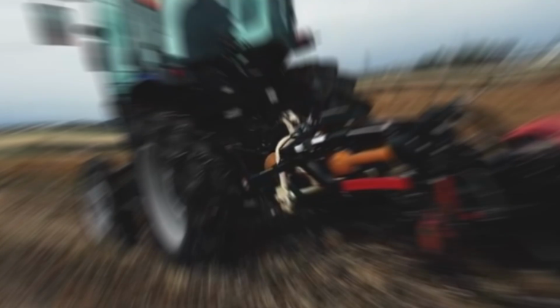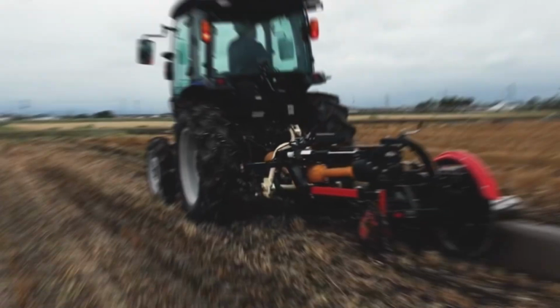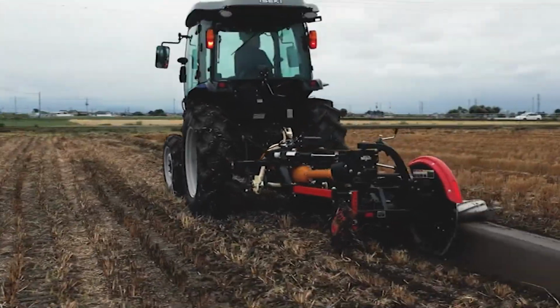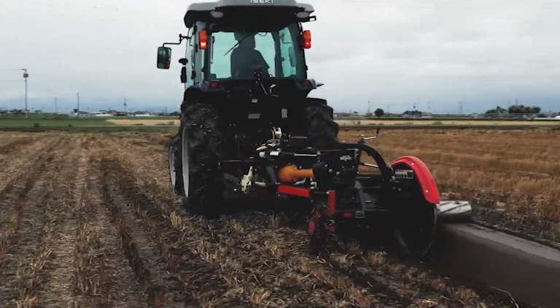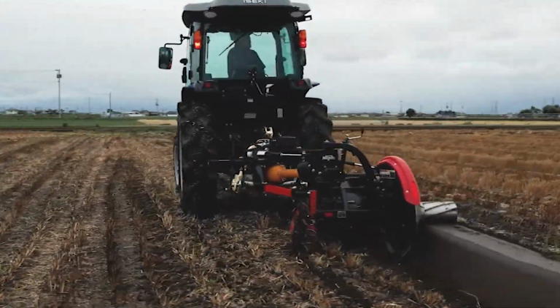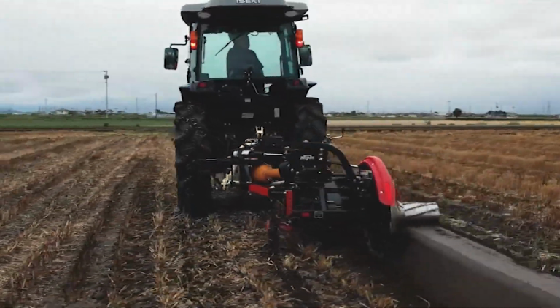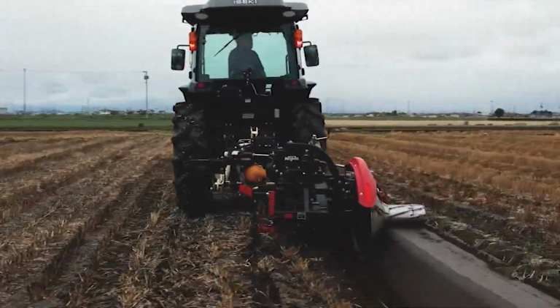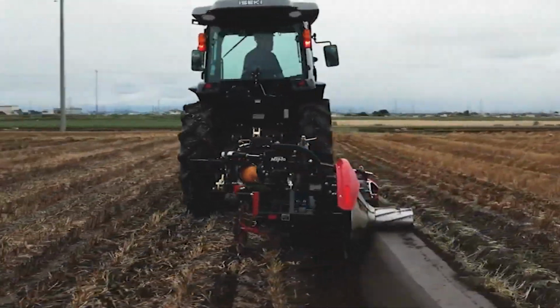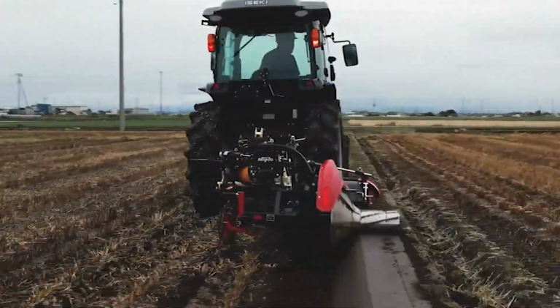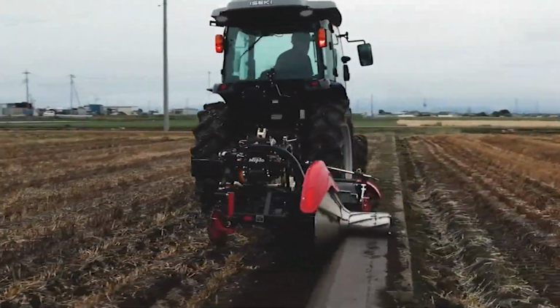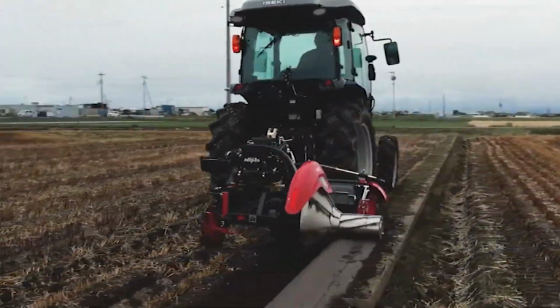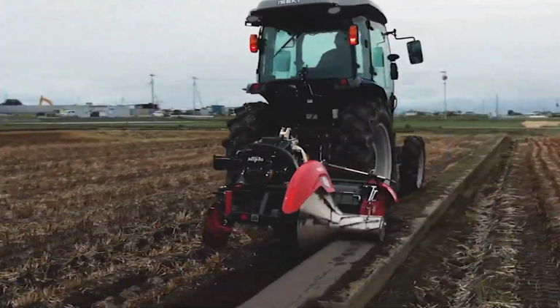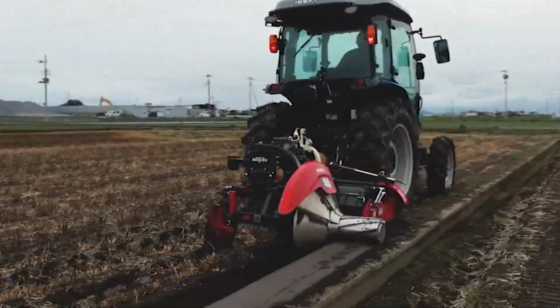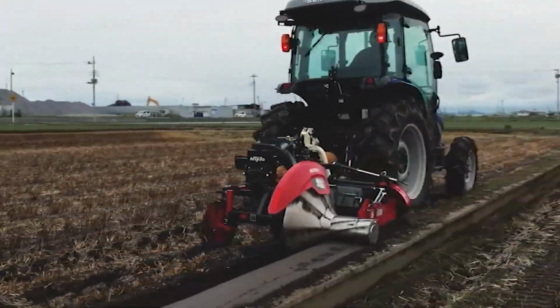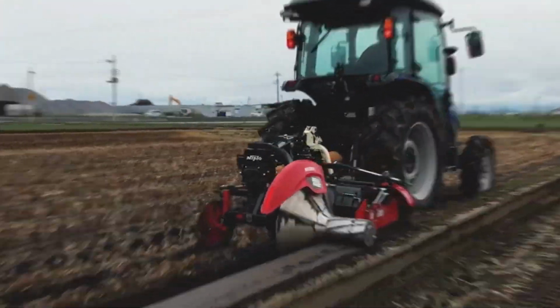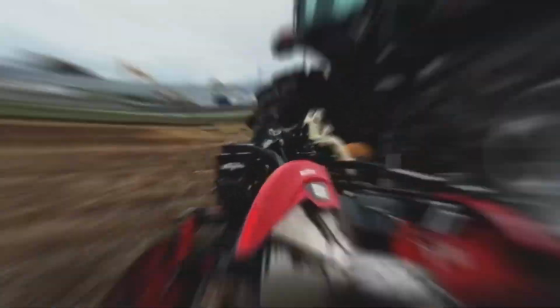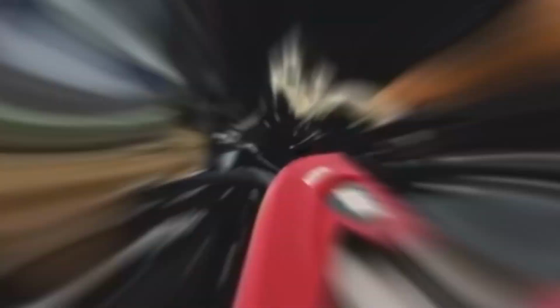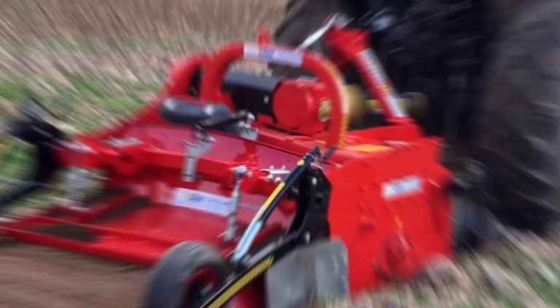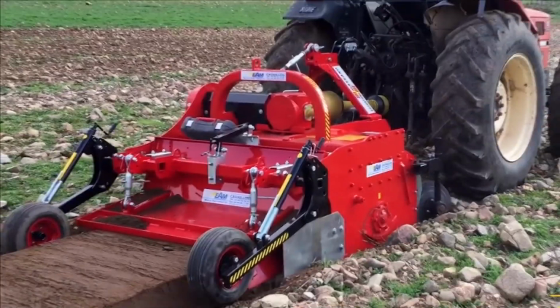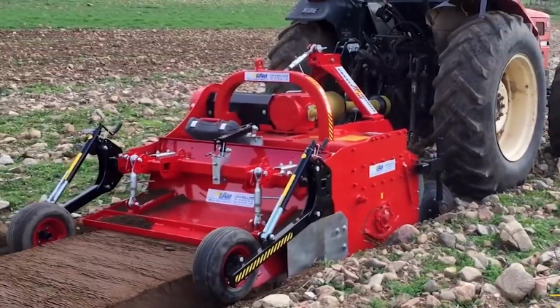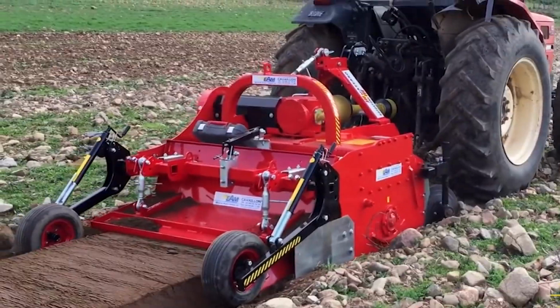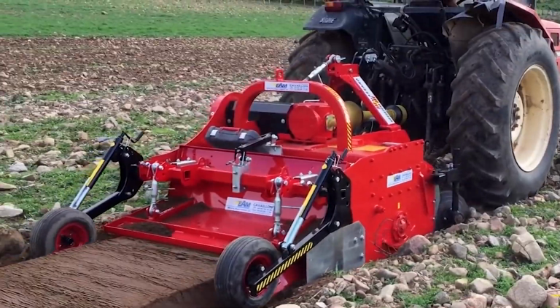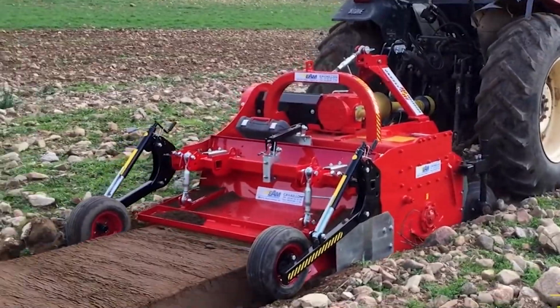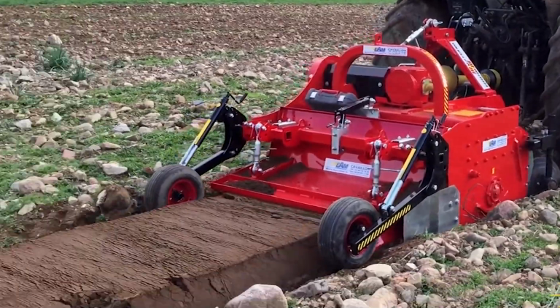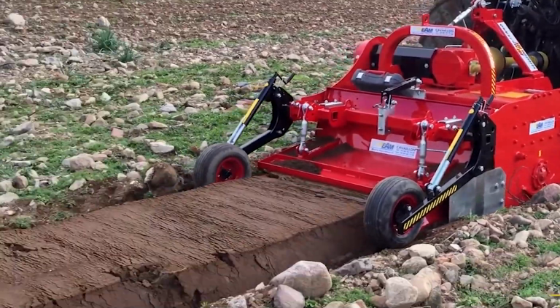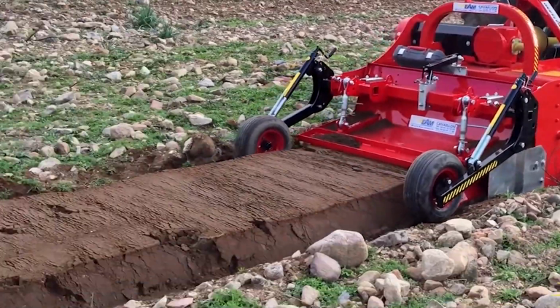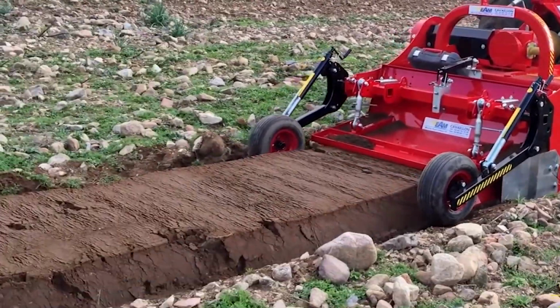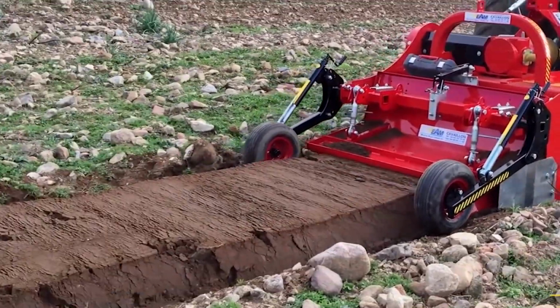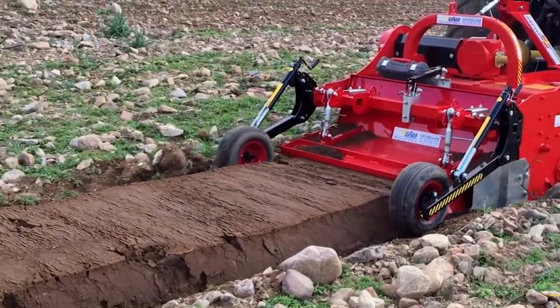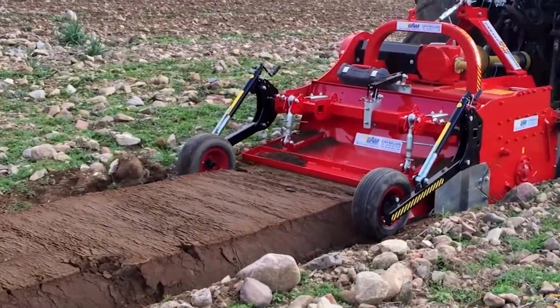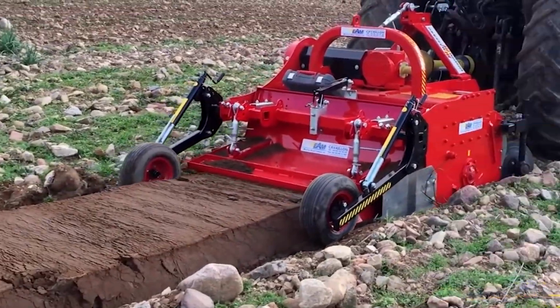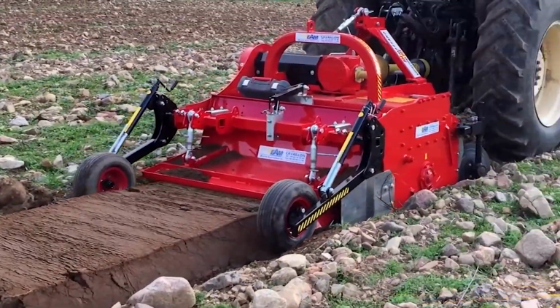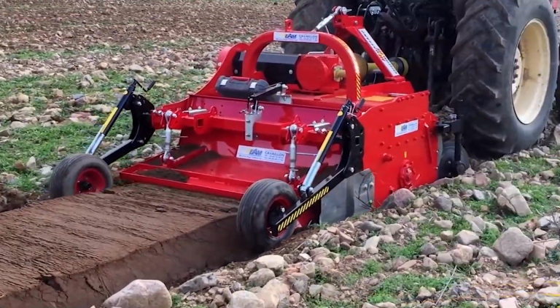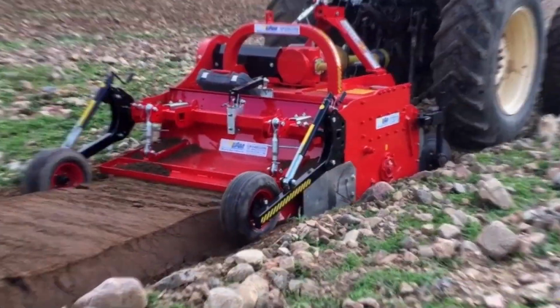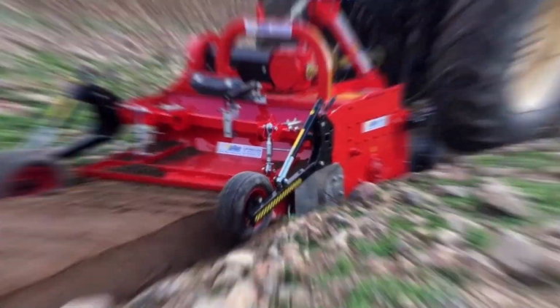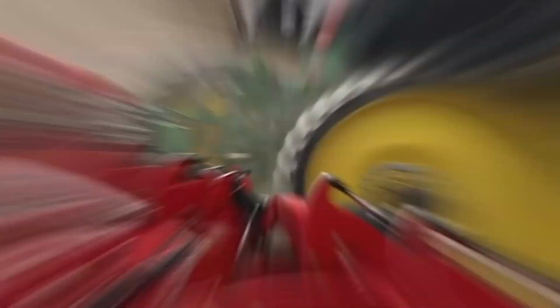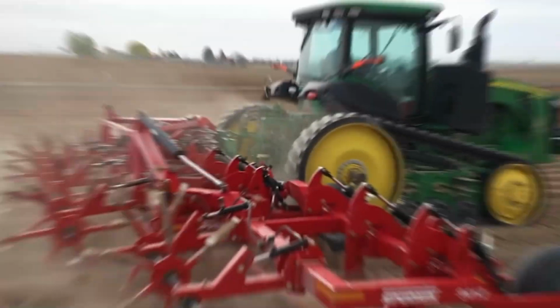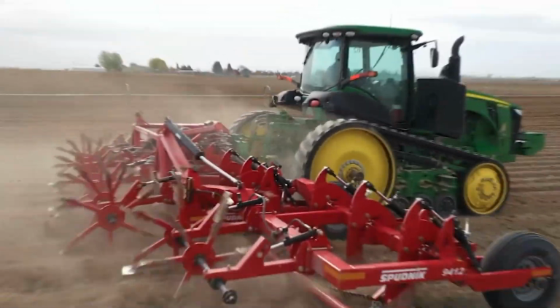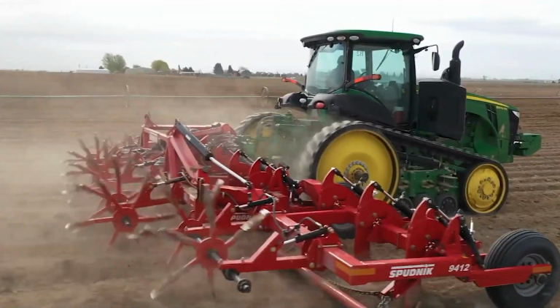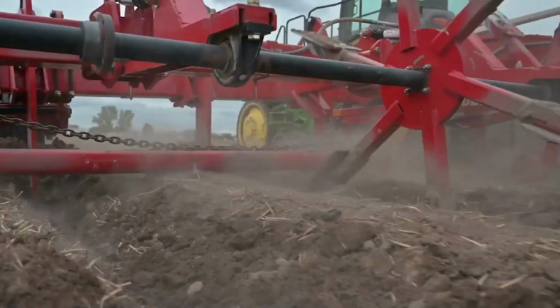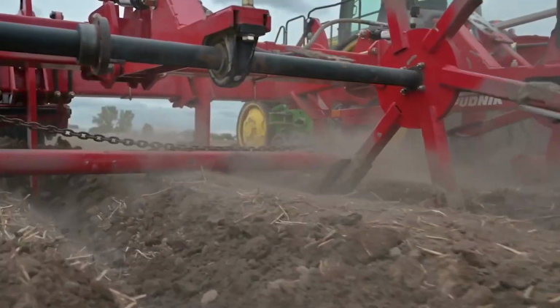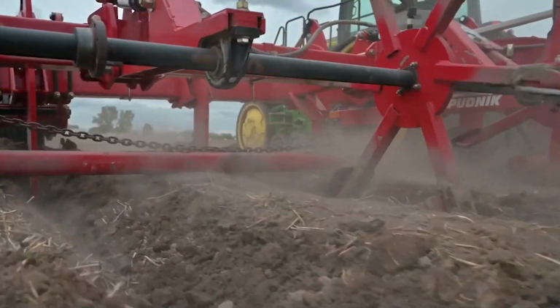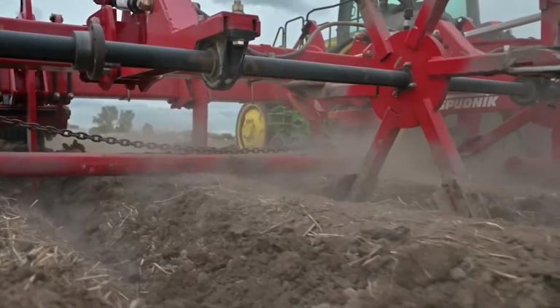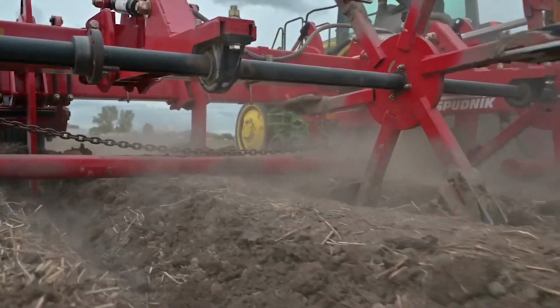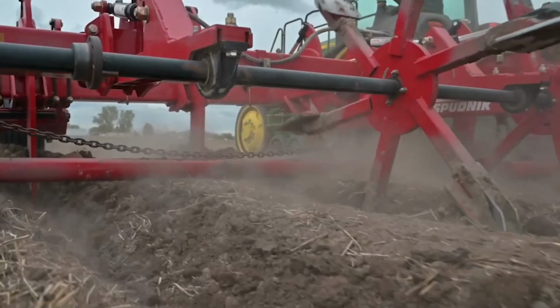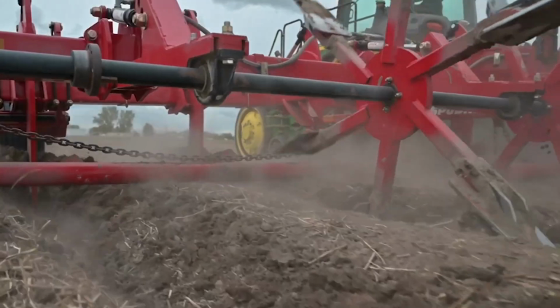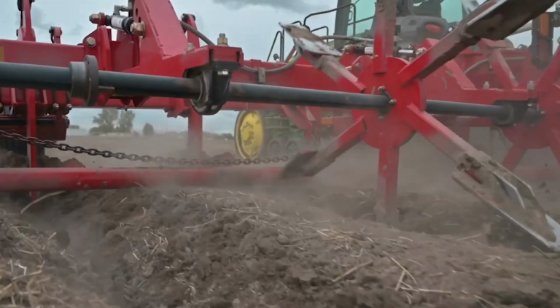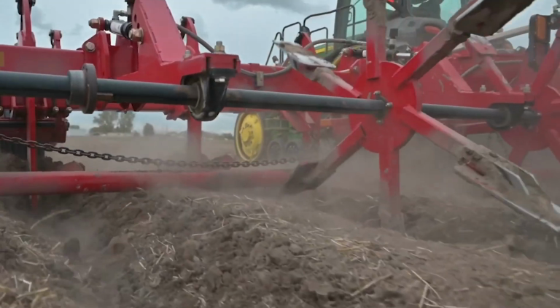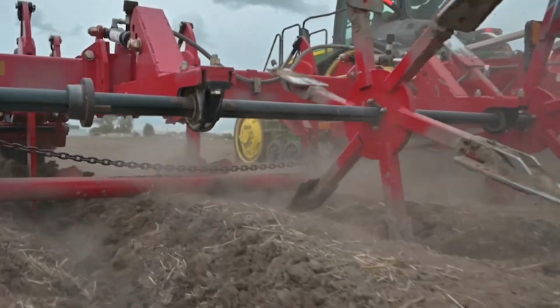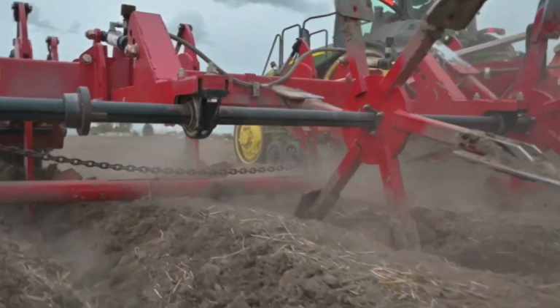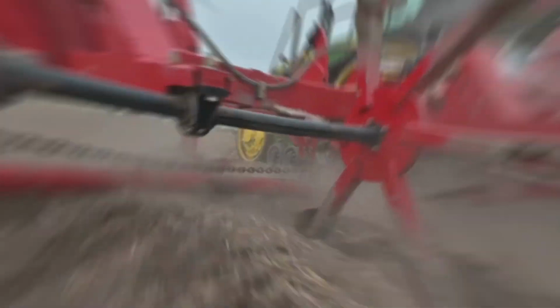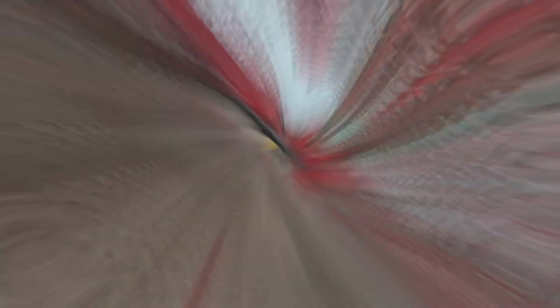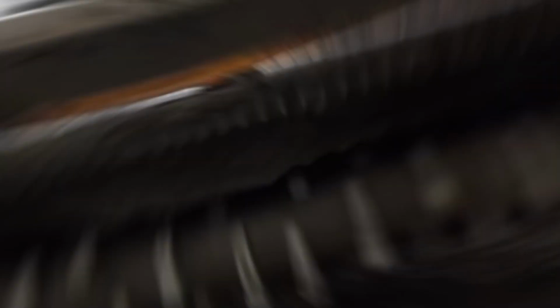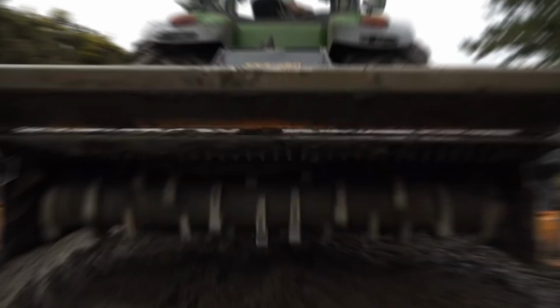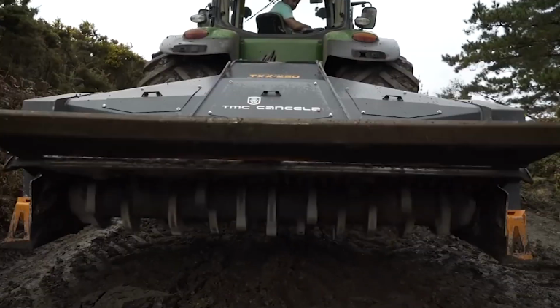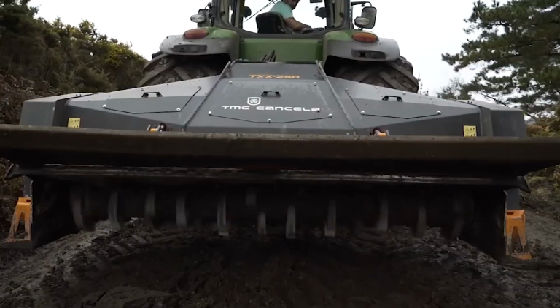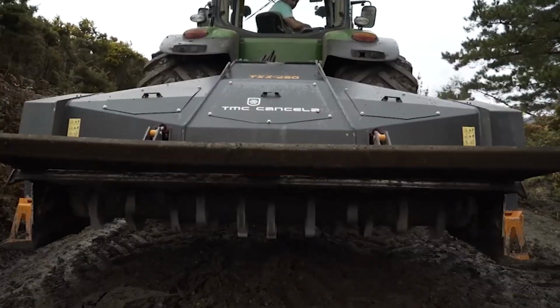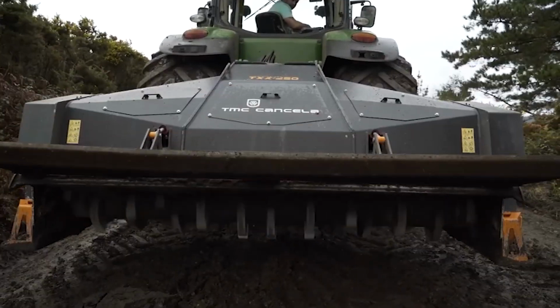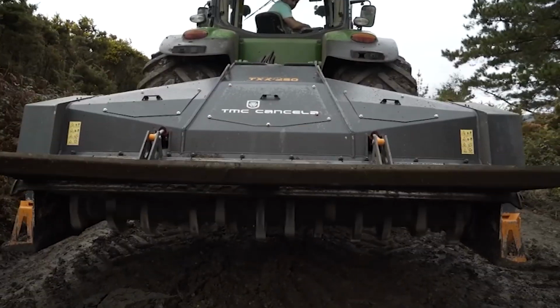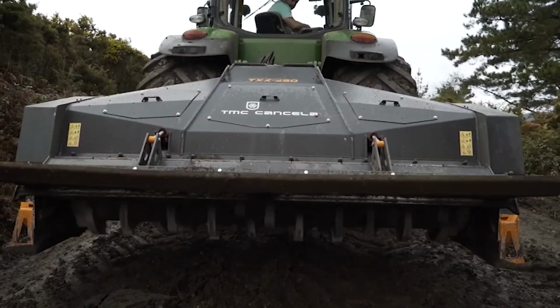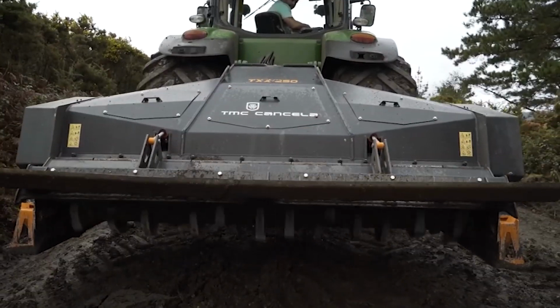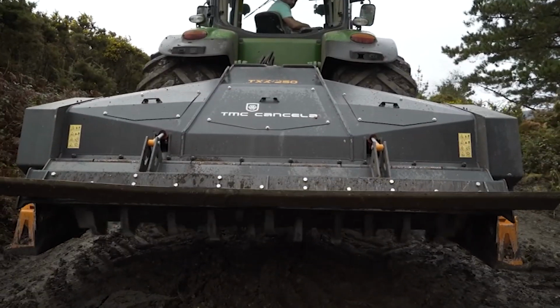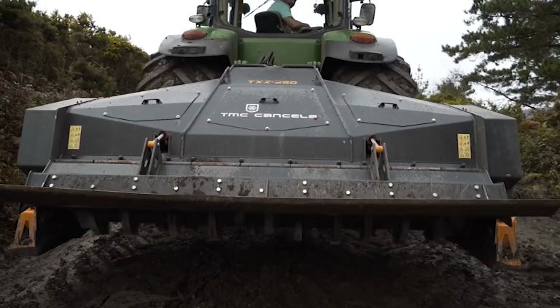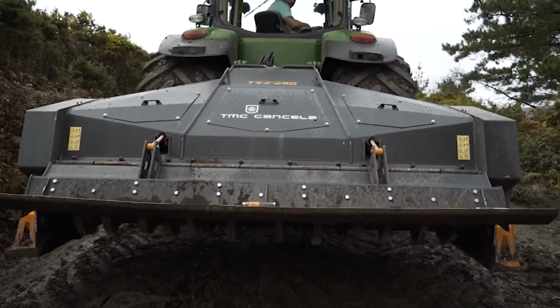Hi everyone and welcome back to my channel. Today we'll be talking about 5 amazing aquaculture machines that are at another level.